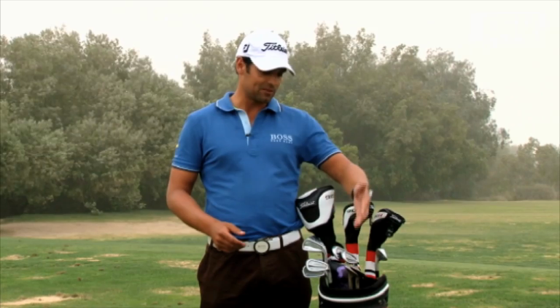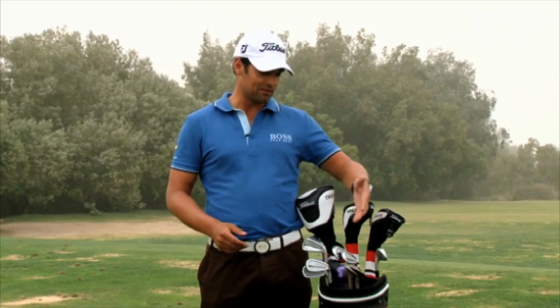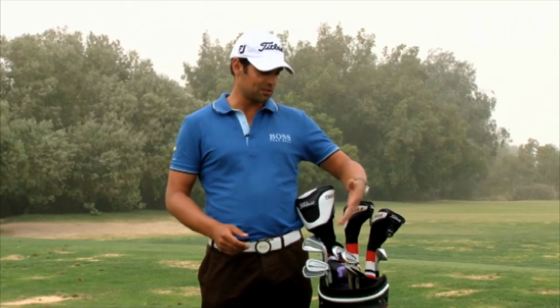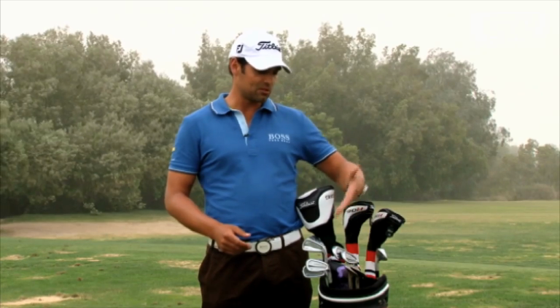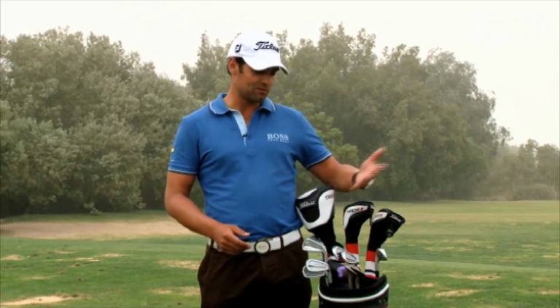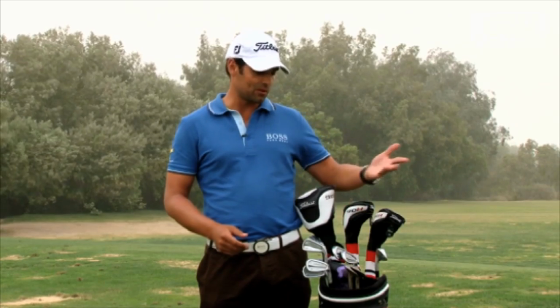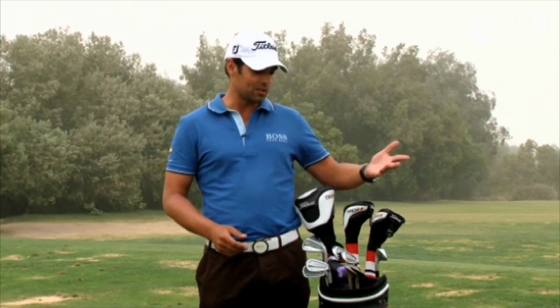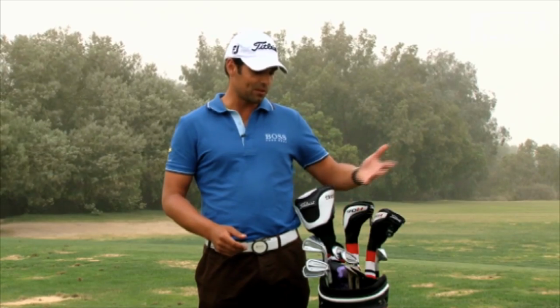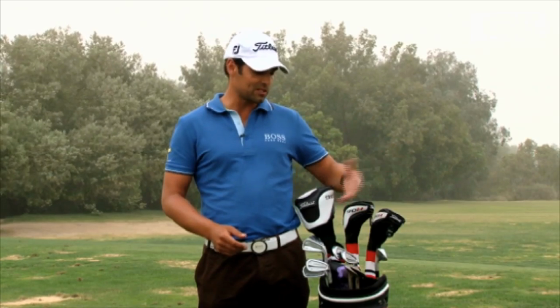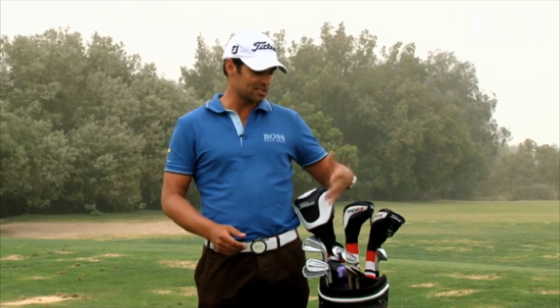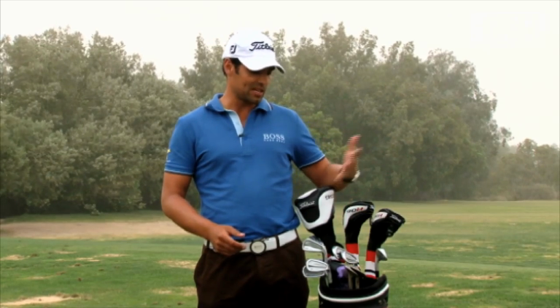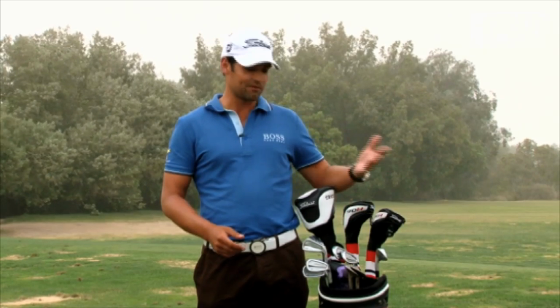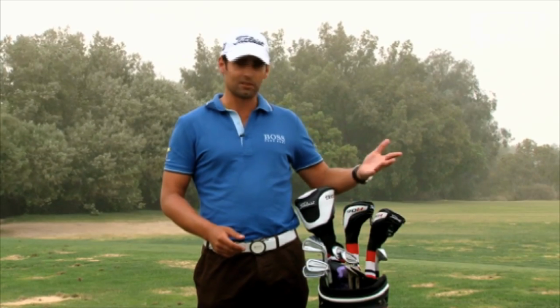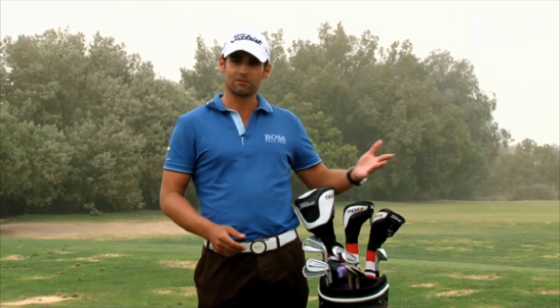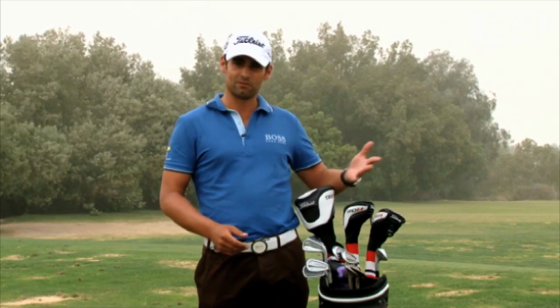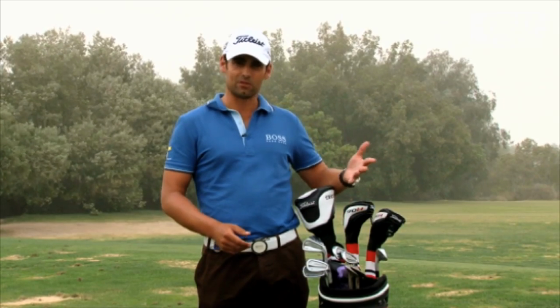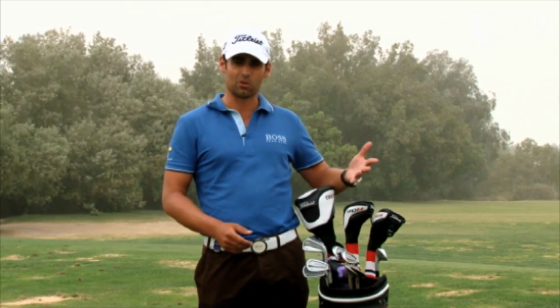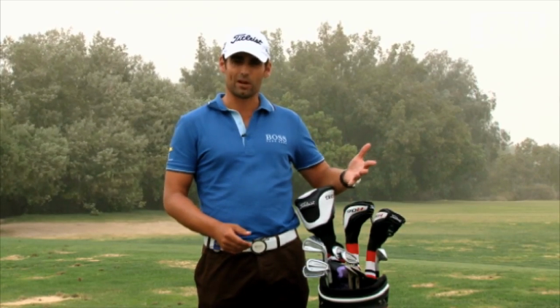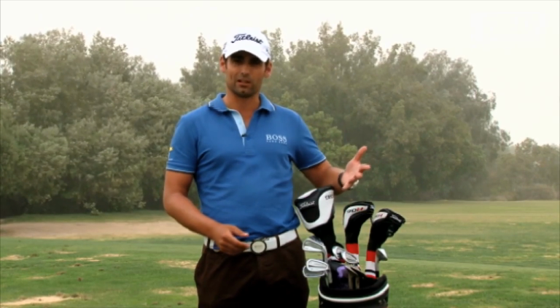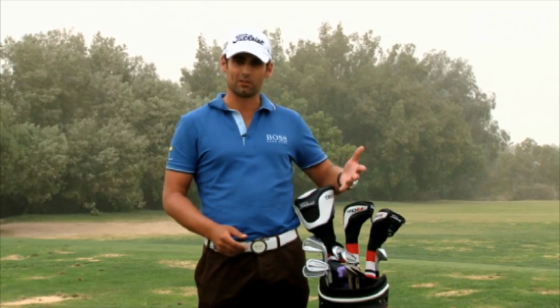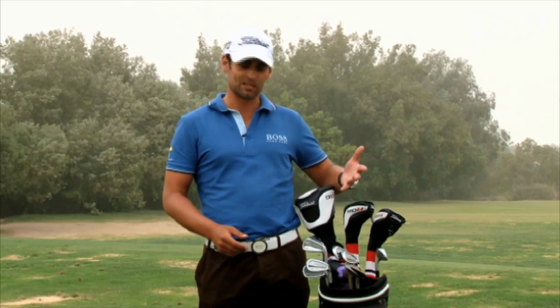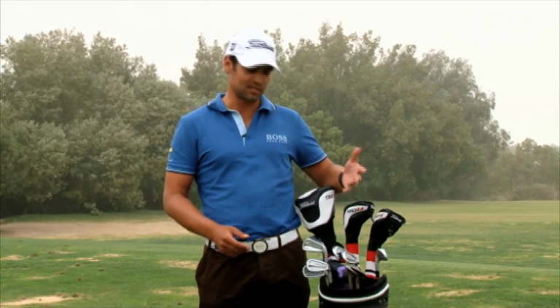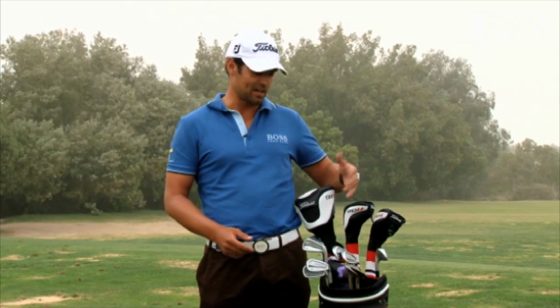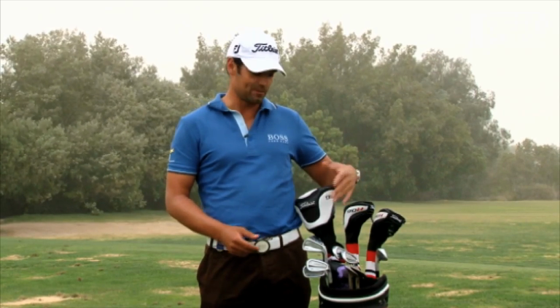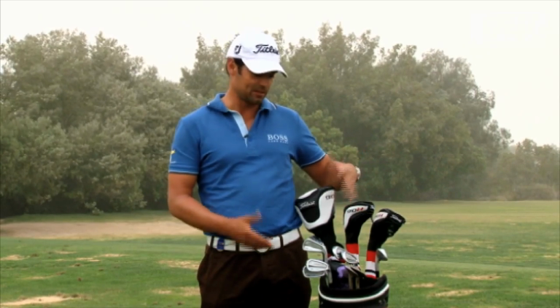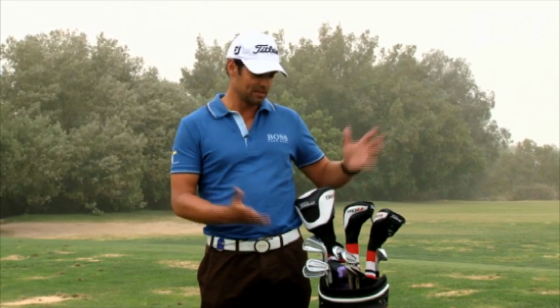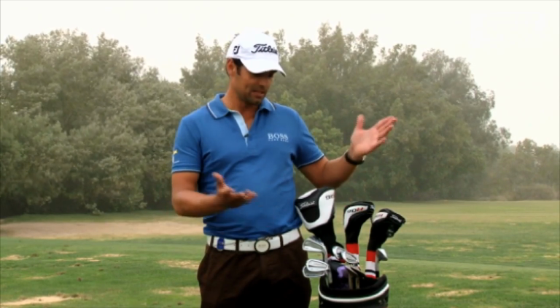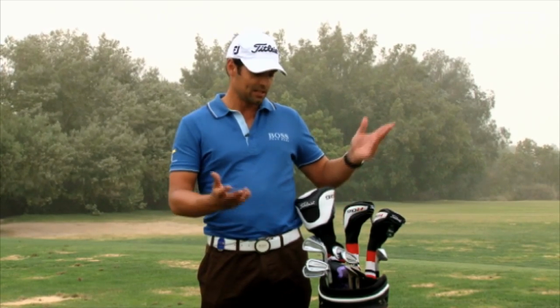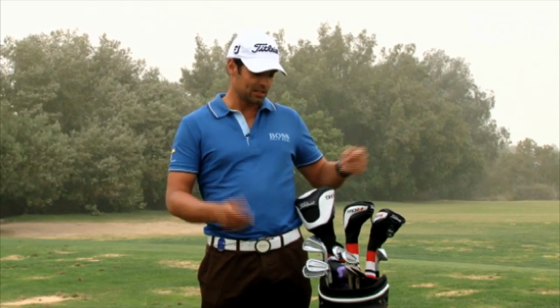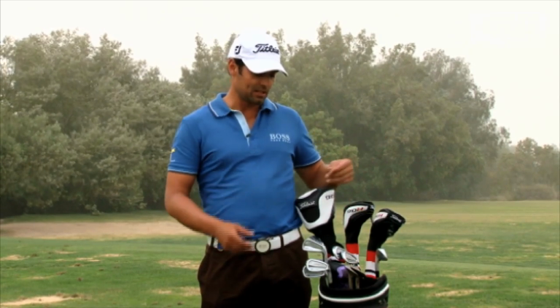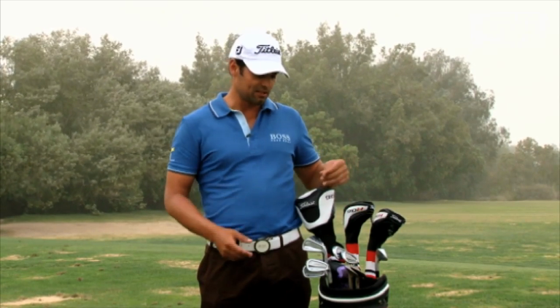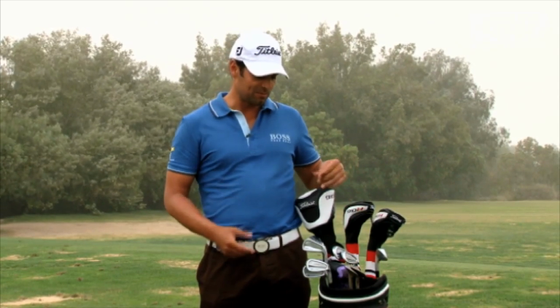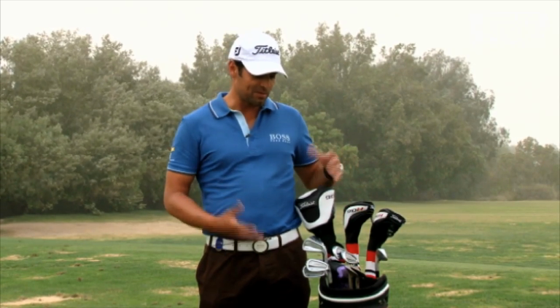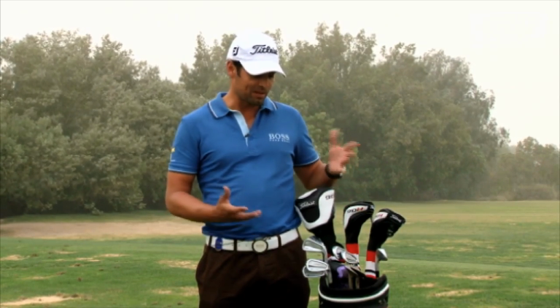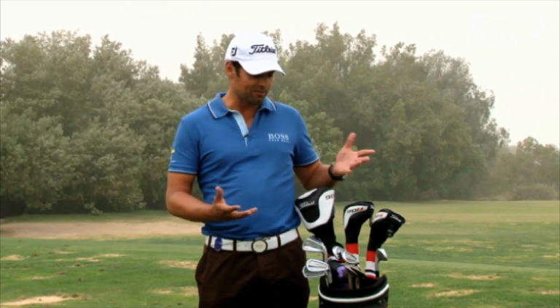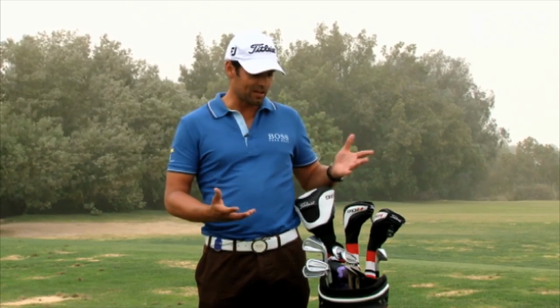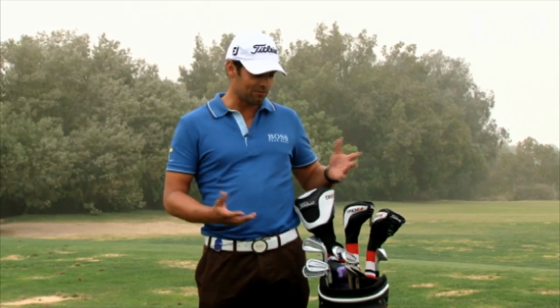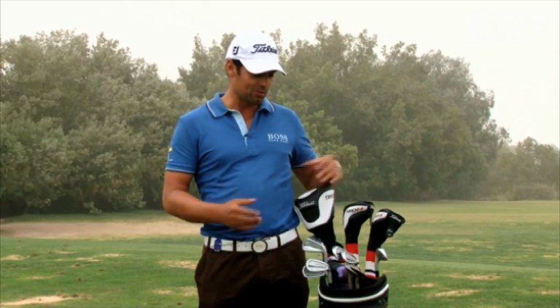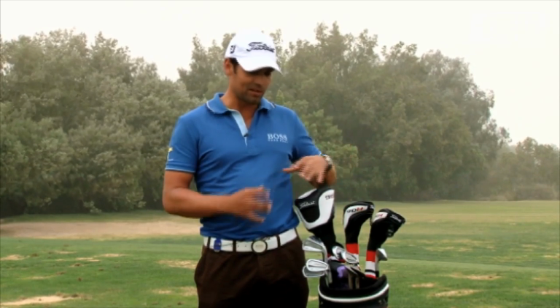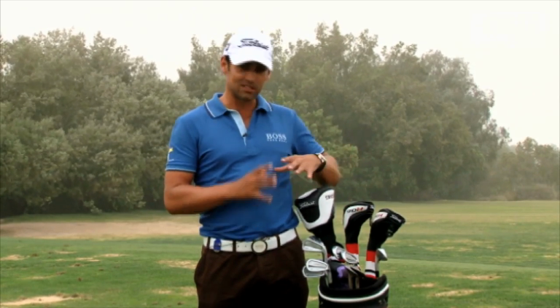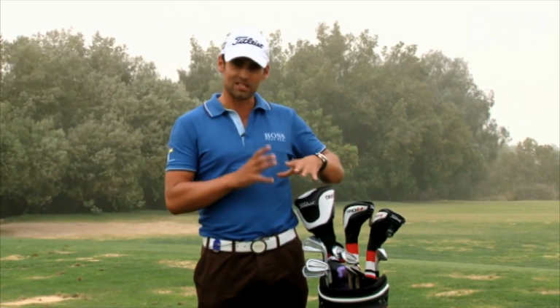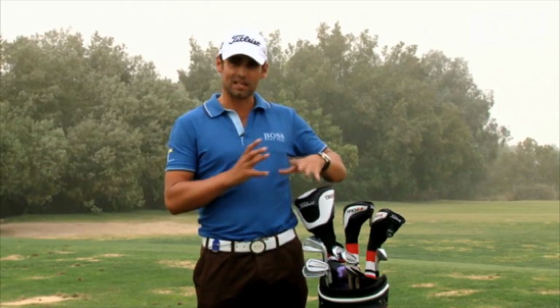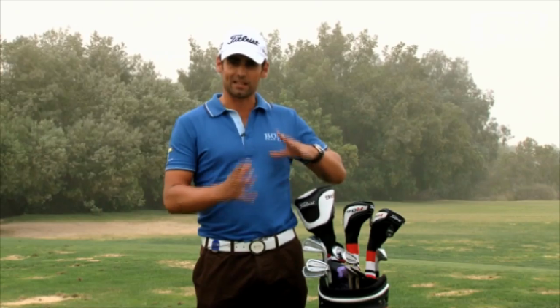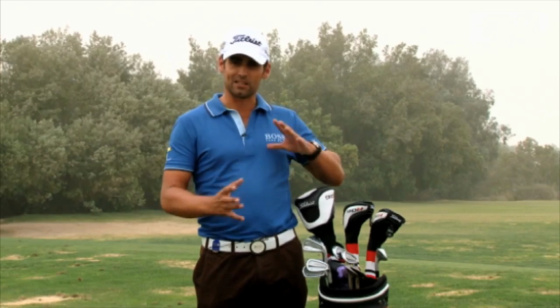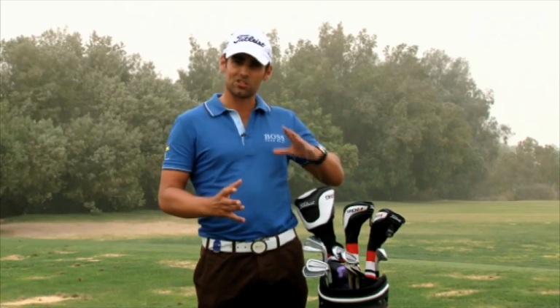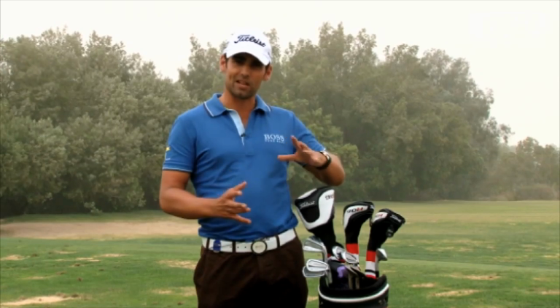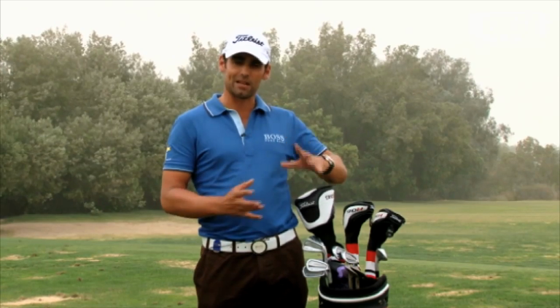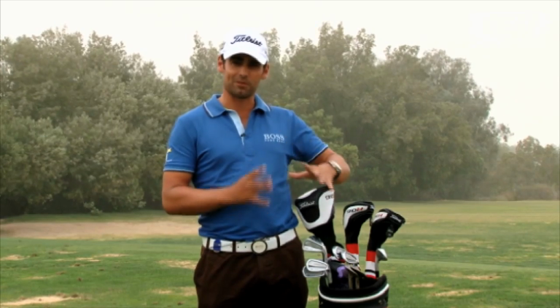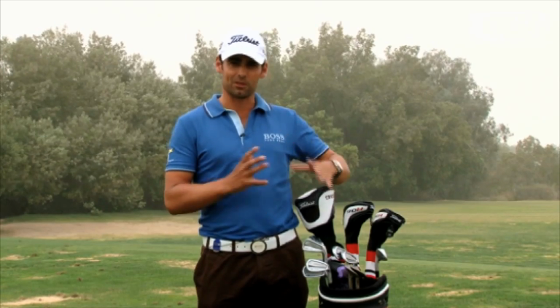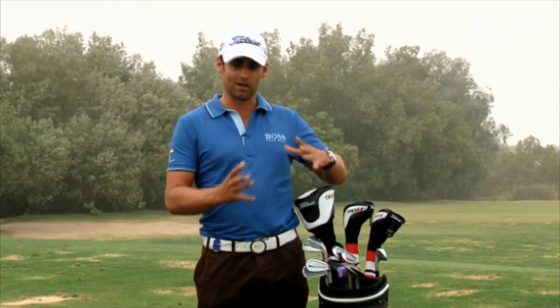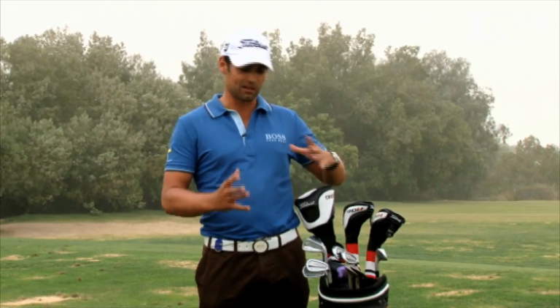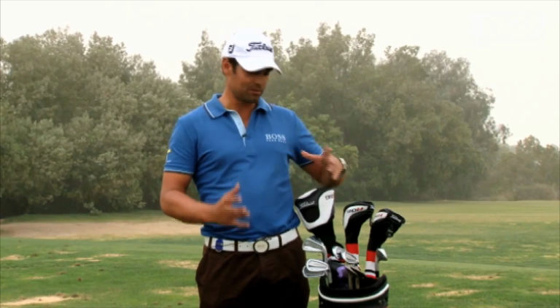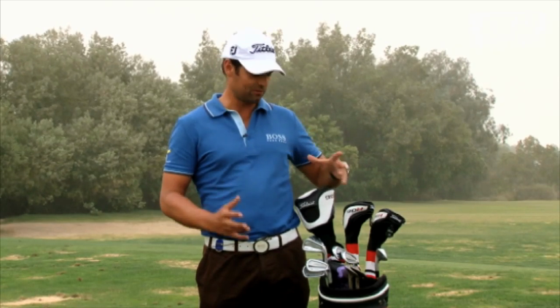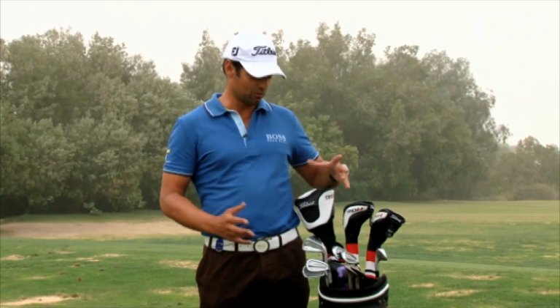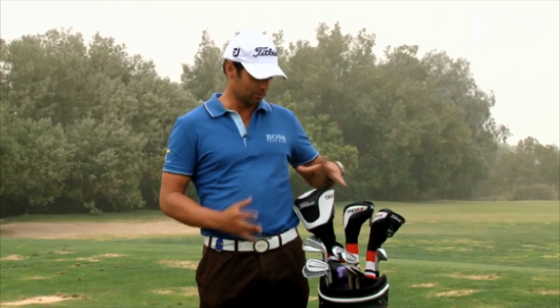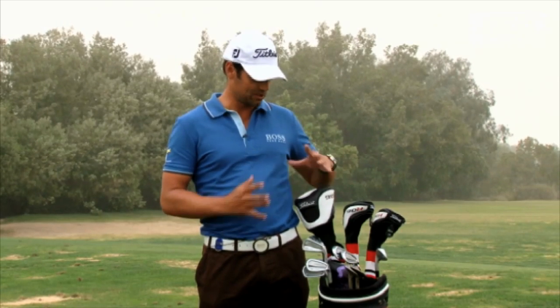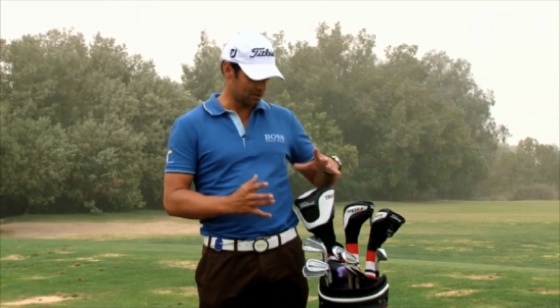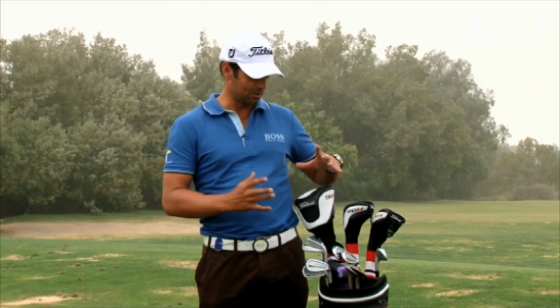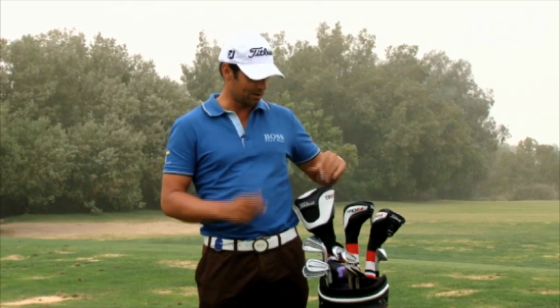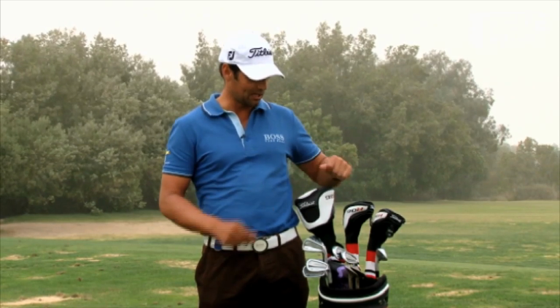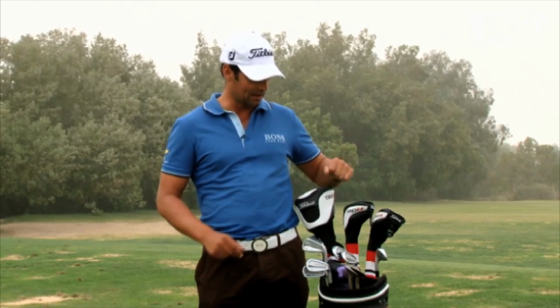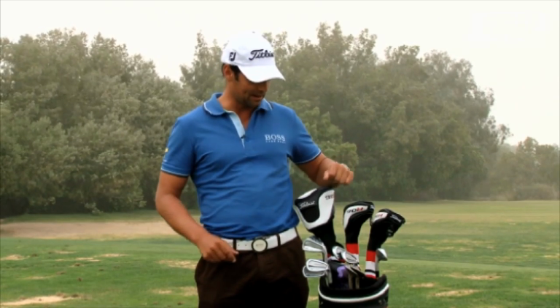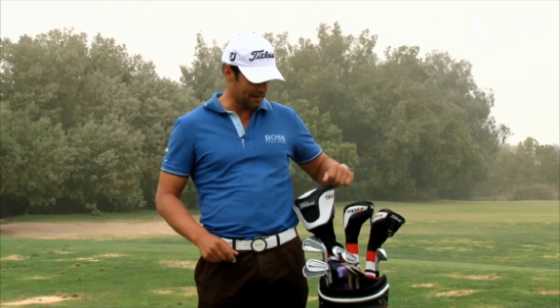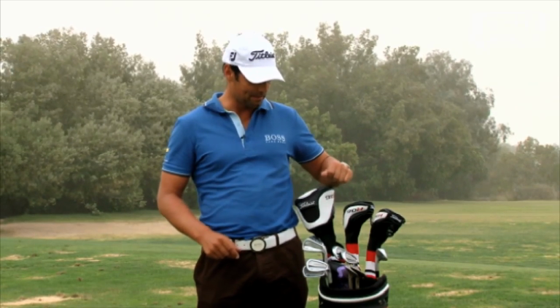I've used Vokey wedges now for quite a long time and they've been my favorite wedge, certainly in the shape and the way they perform. So I really like them.